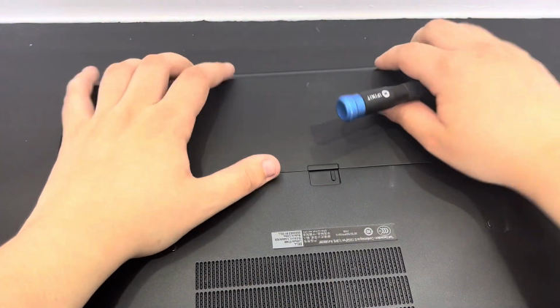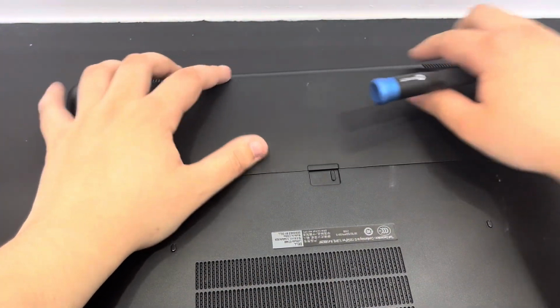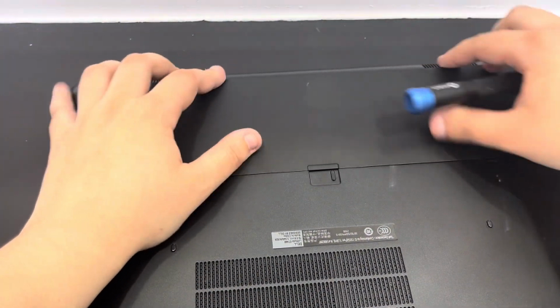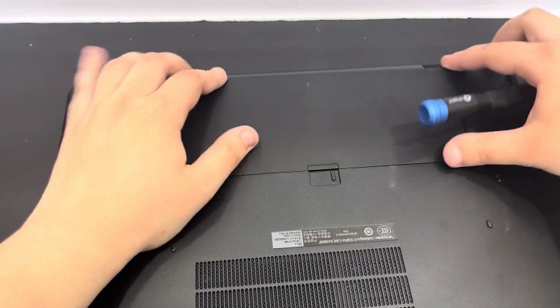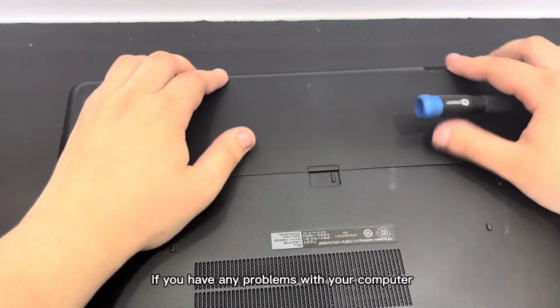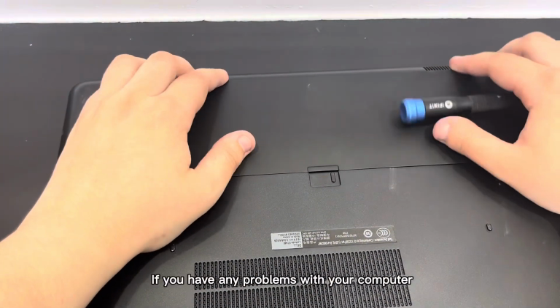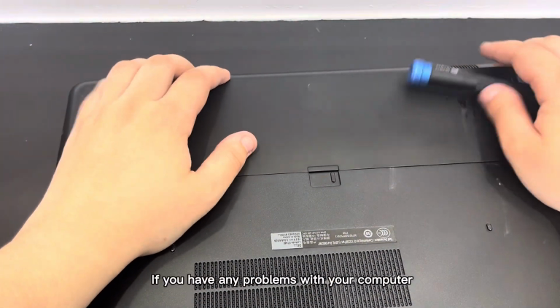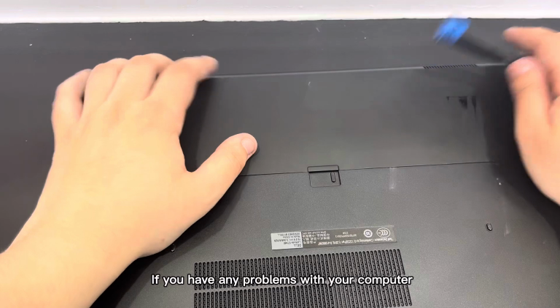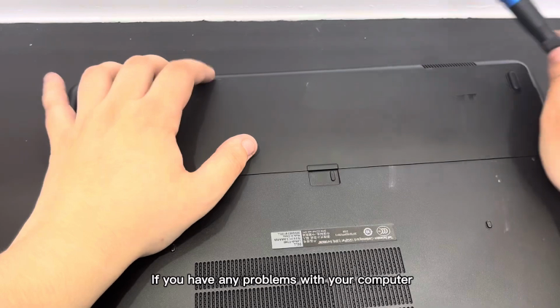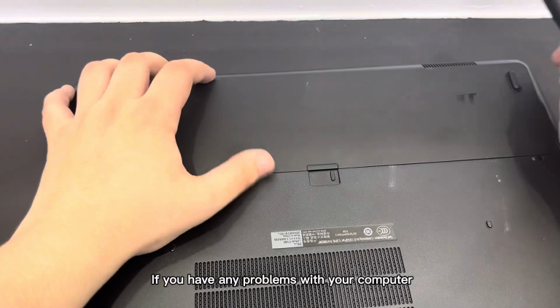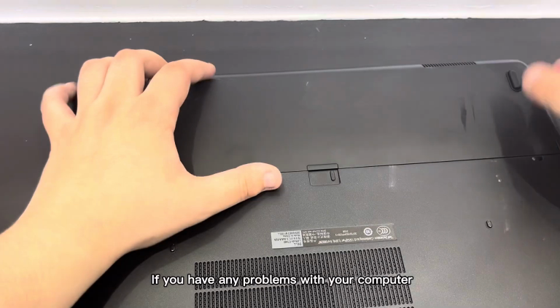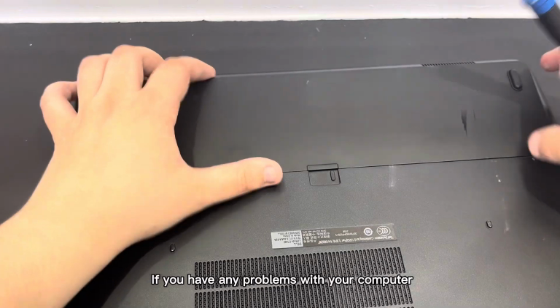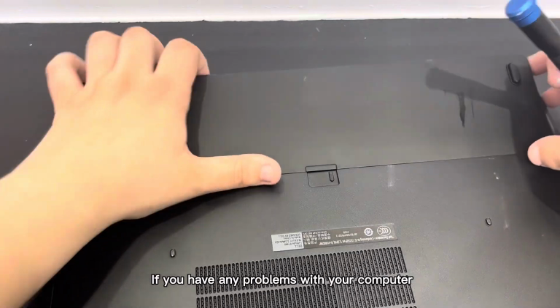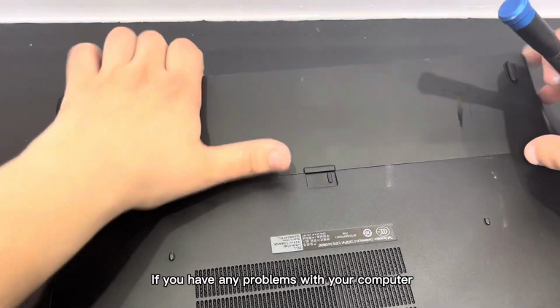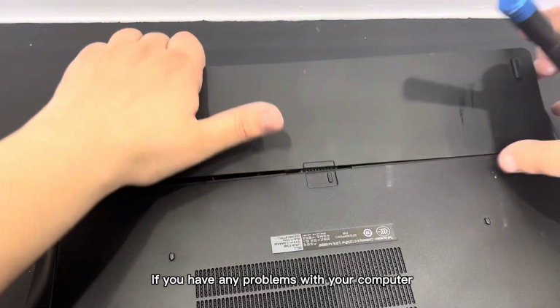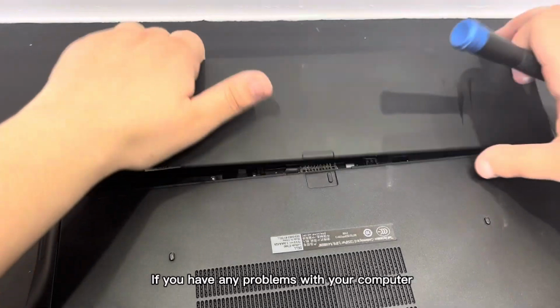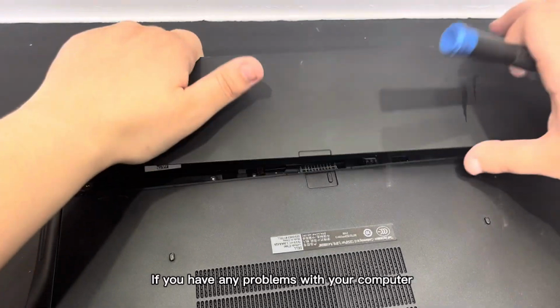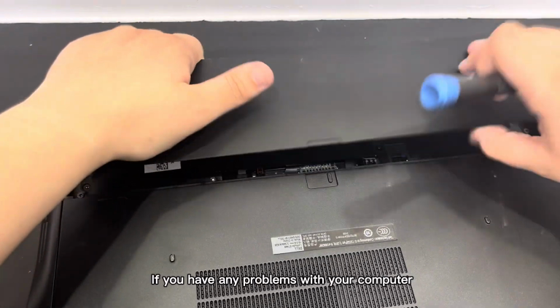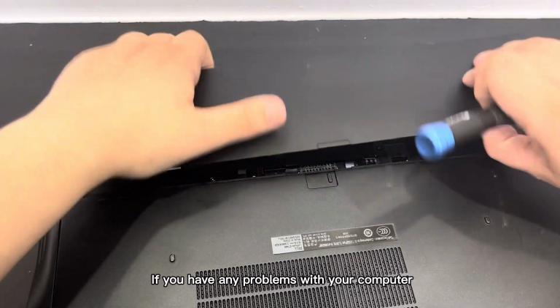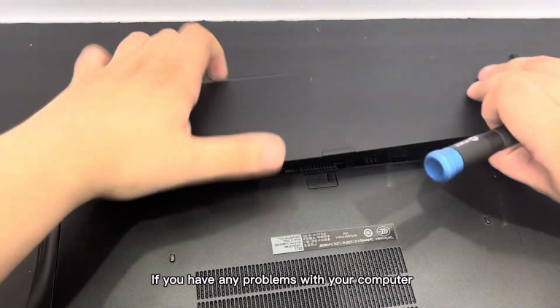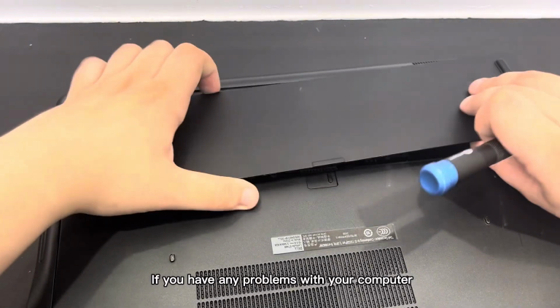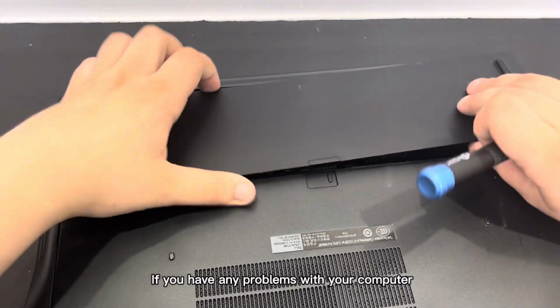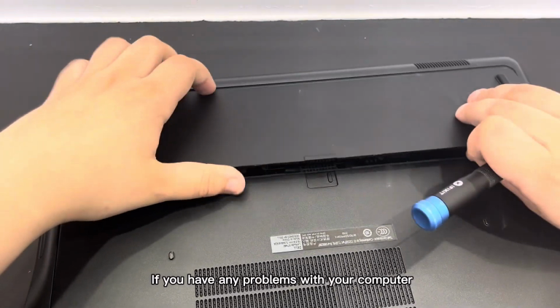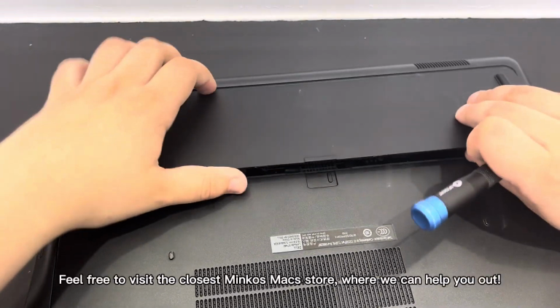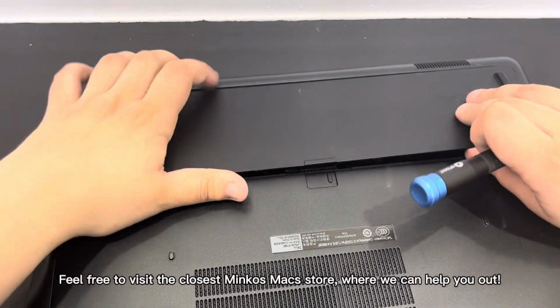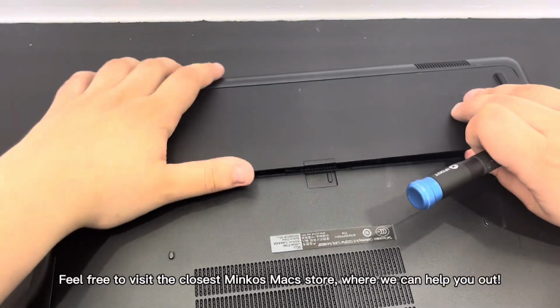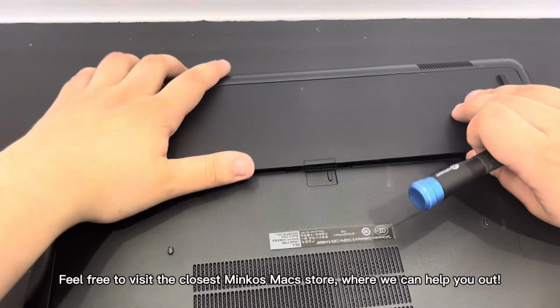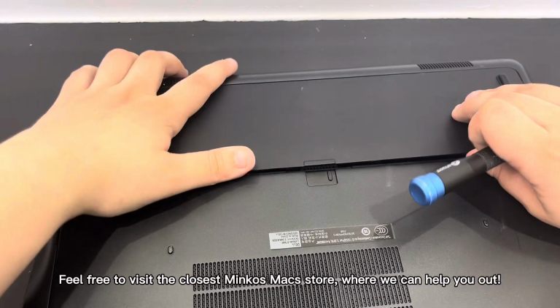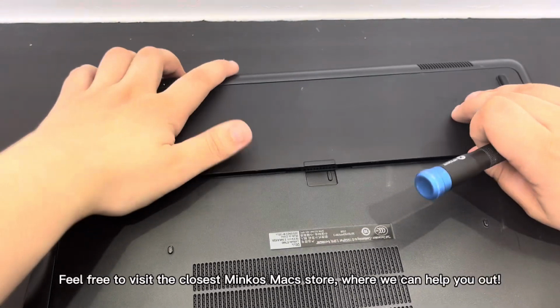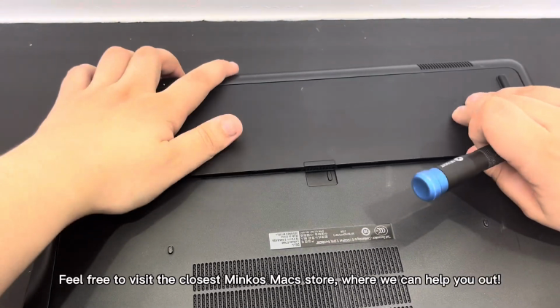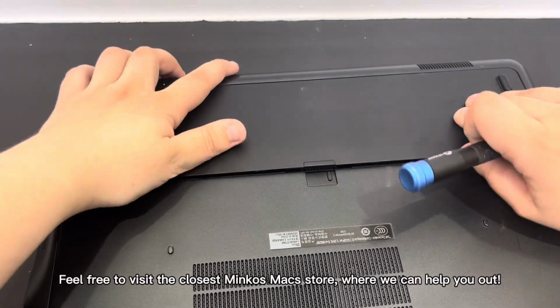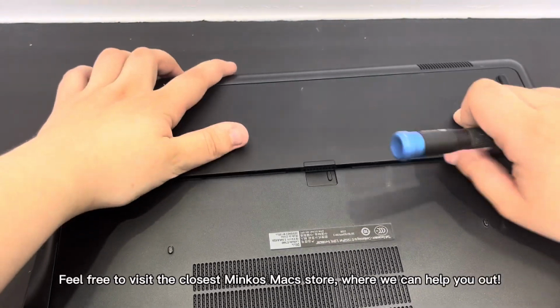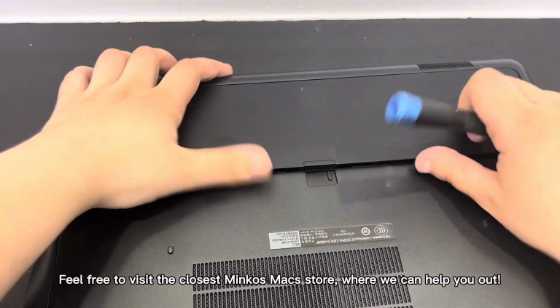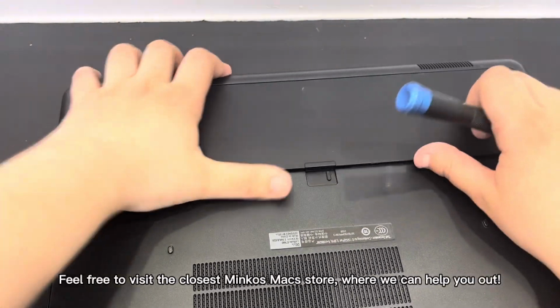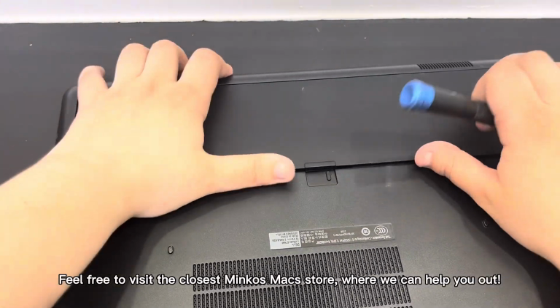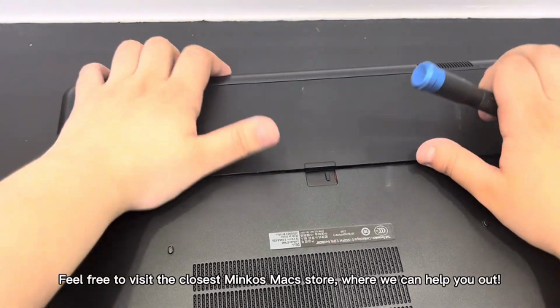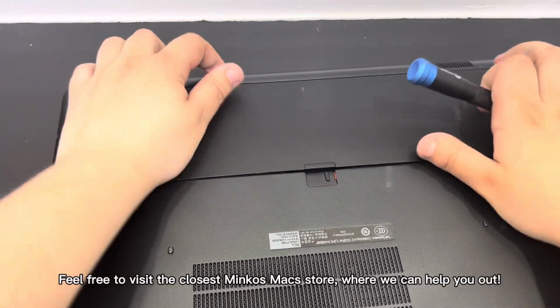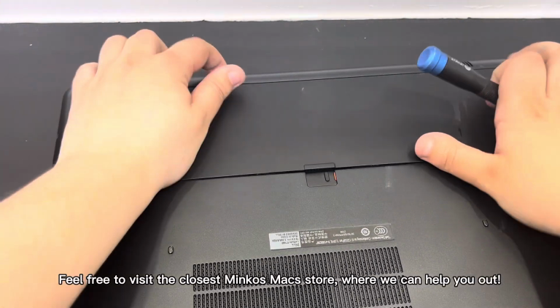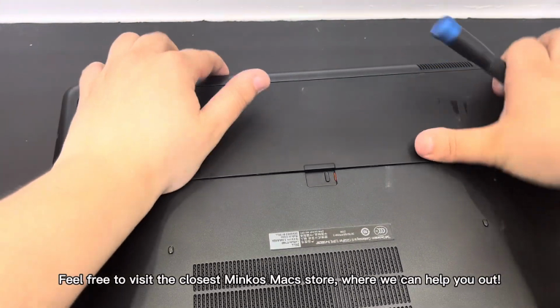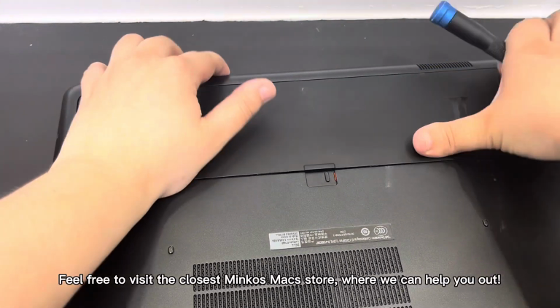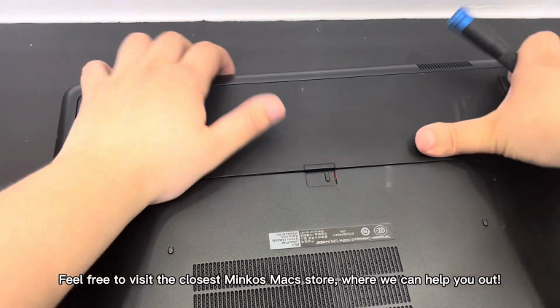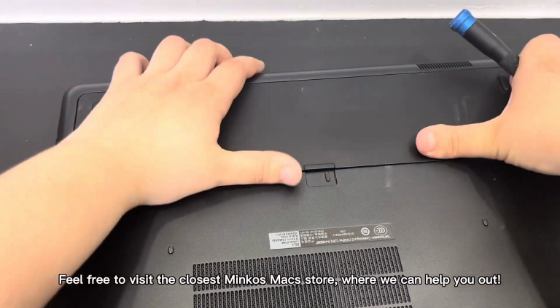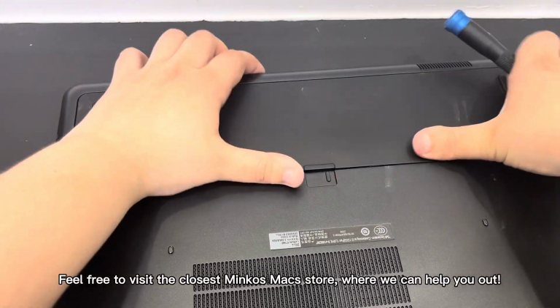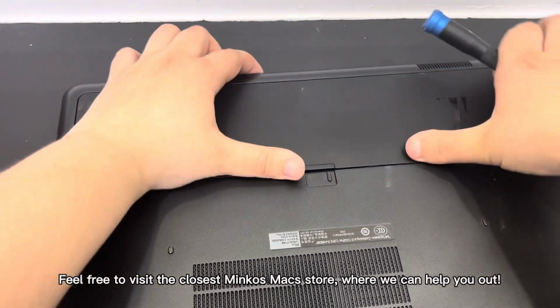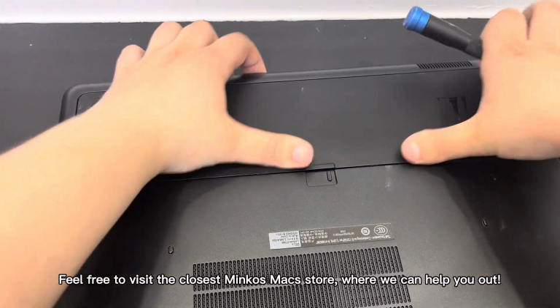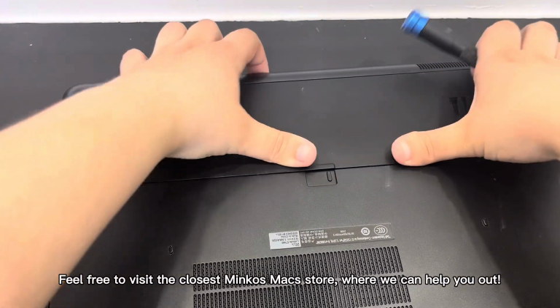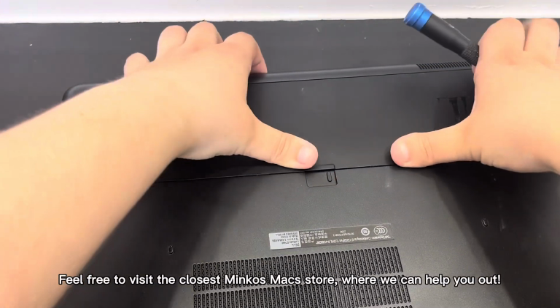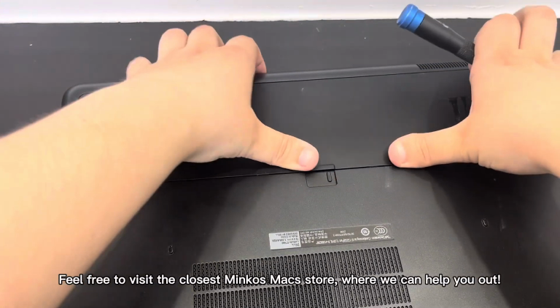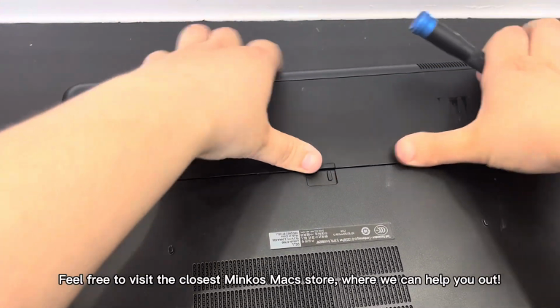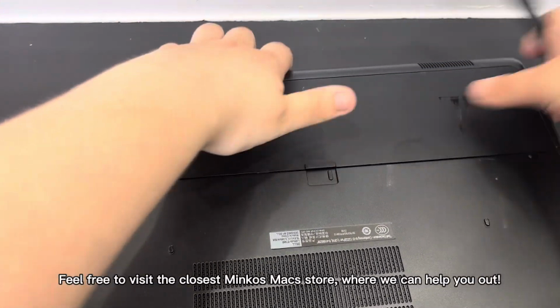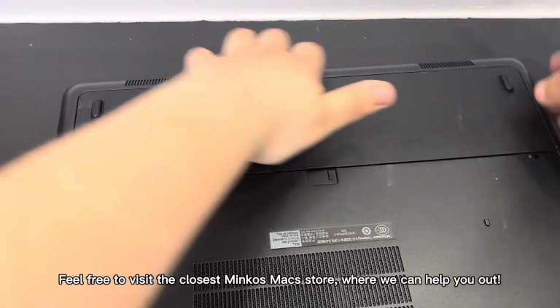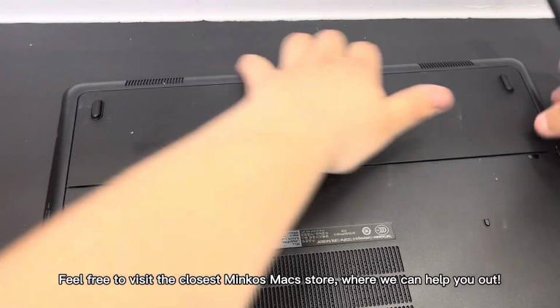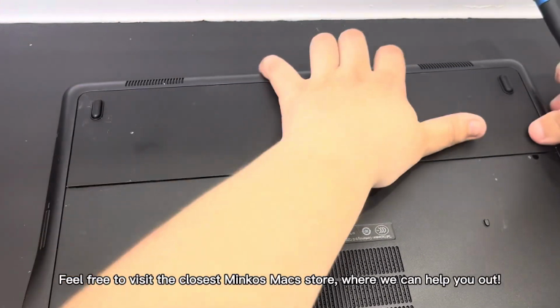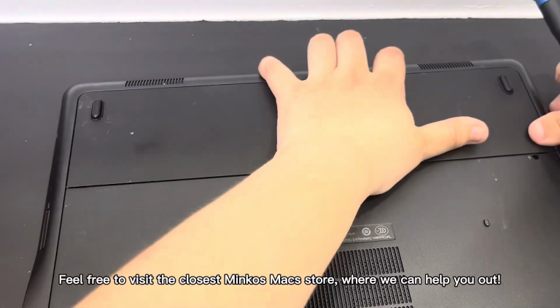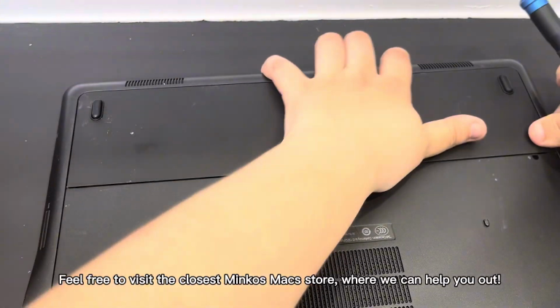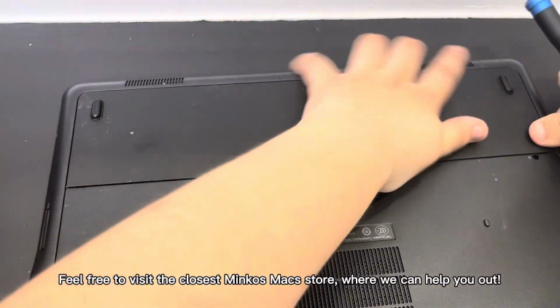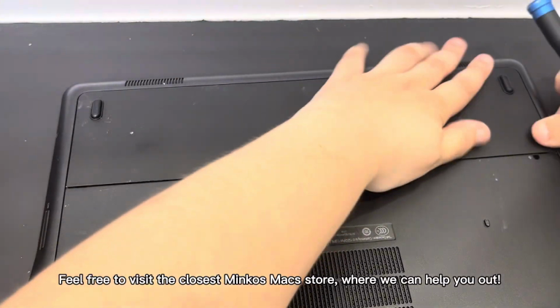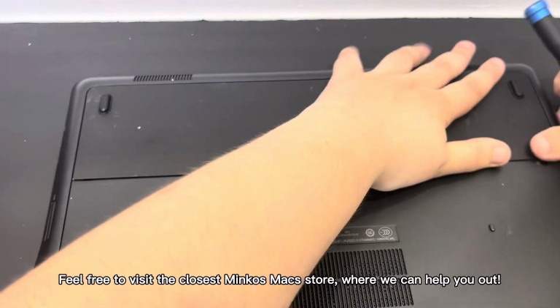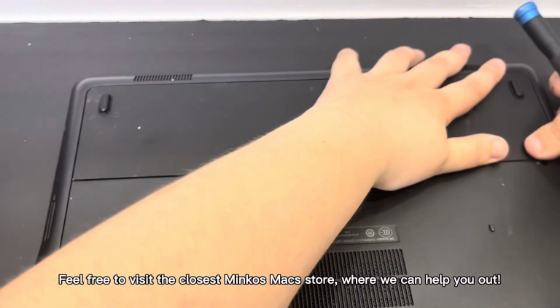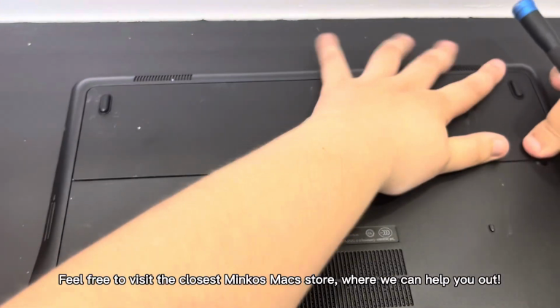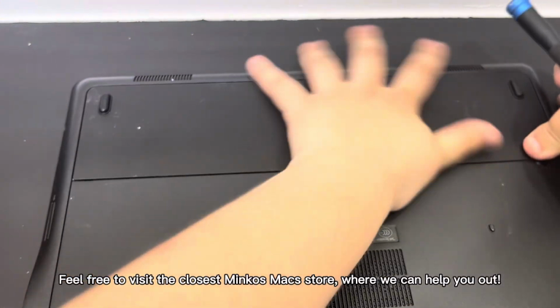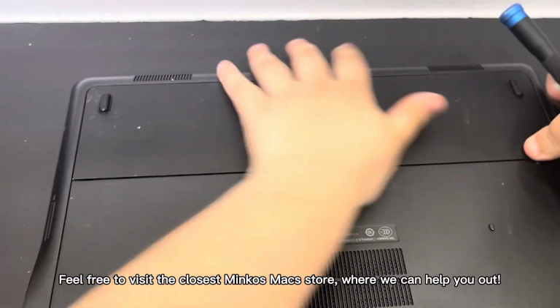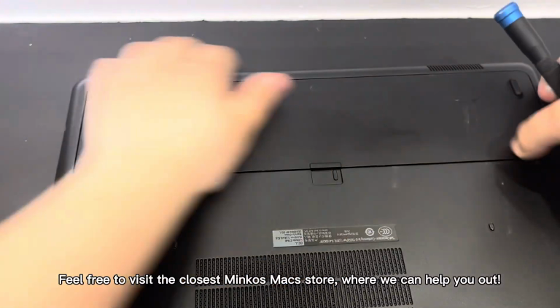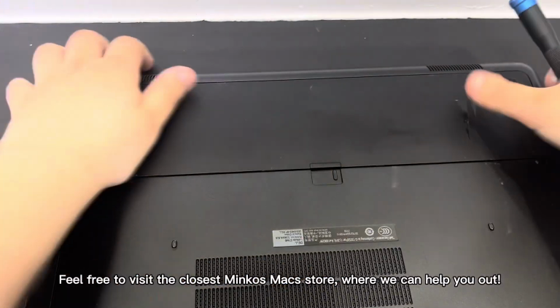If you have any problems with your computer, feel free to visit the closest Minko's Mac store, where we can help you out.